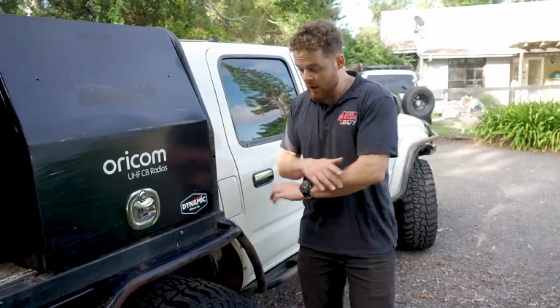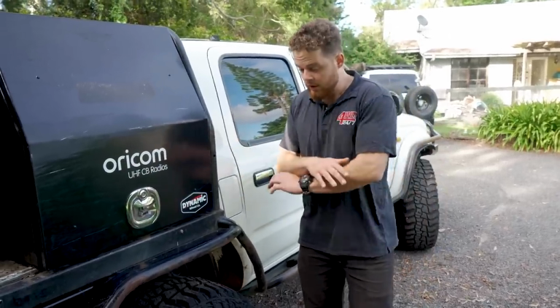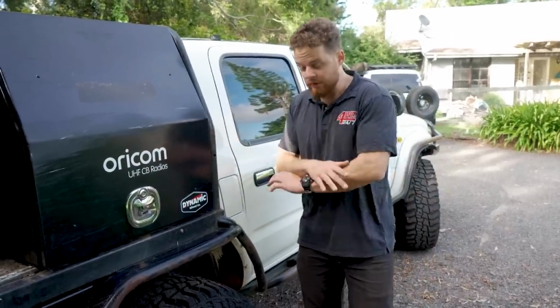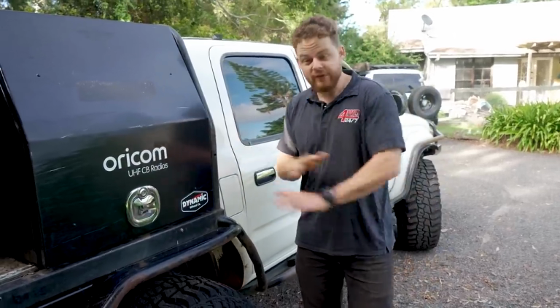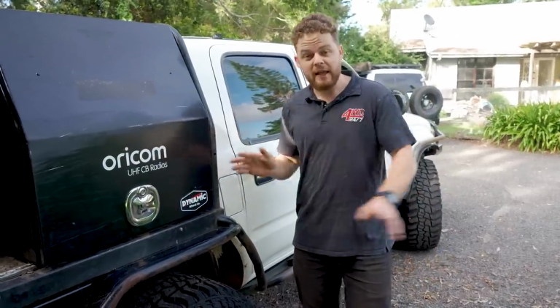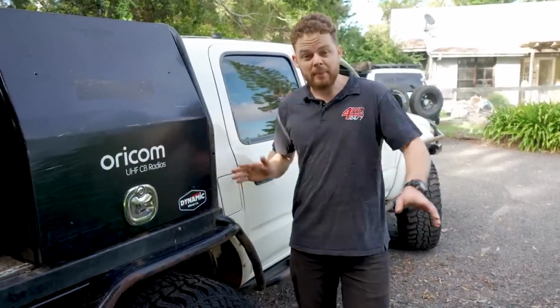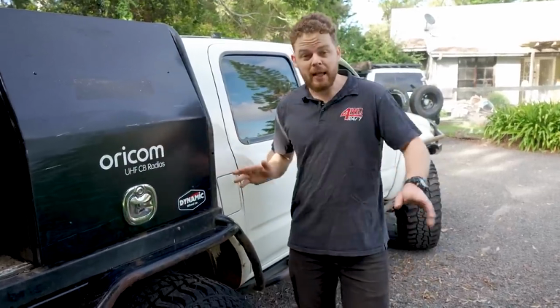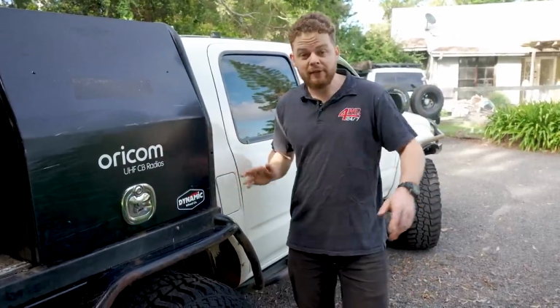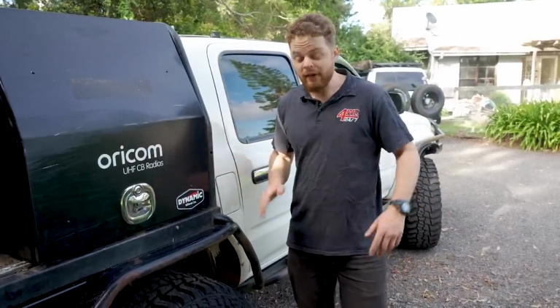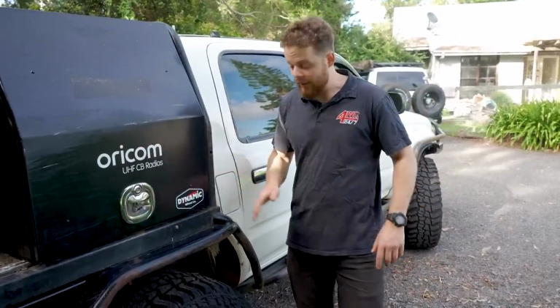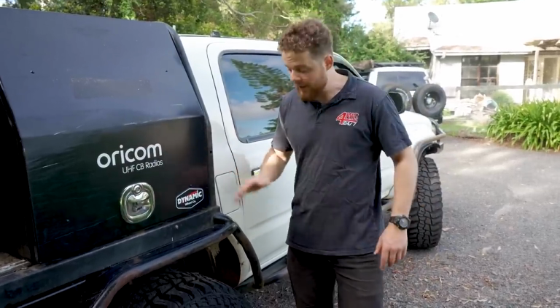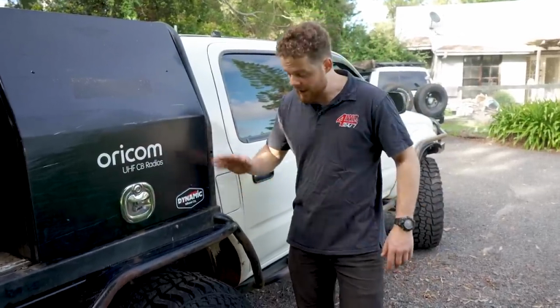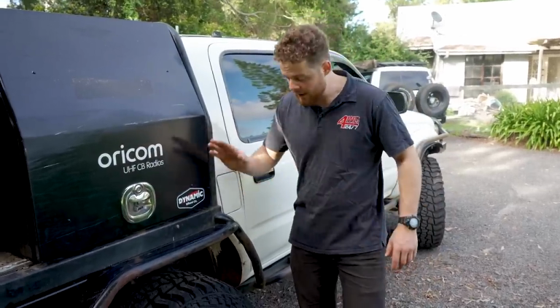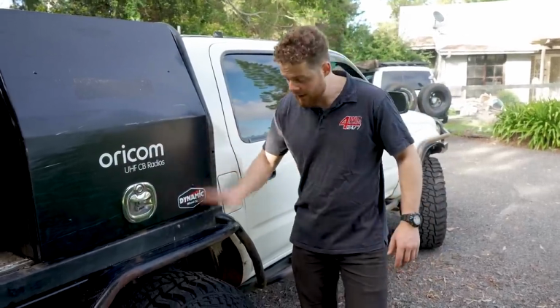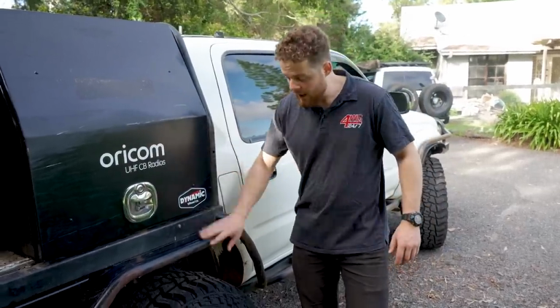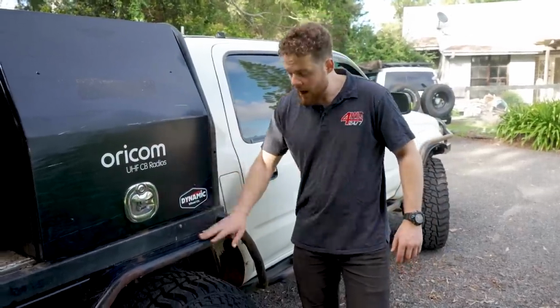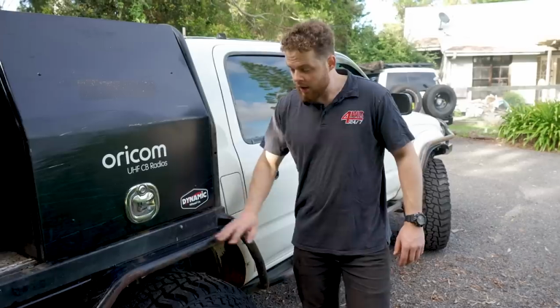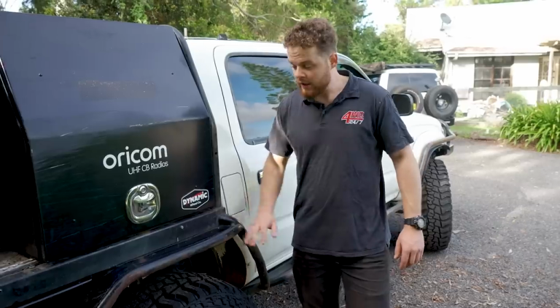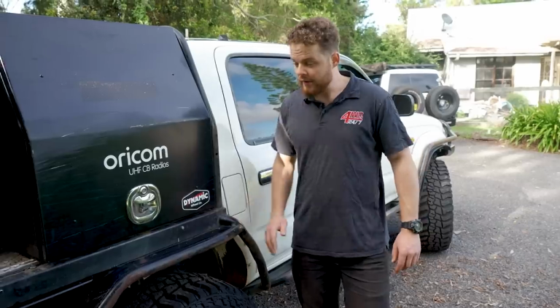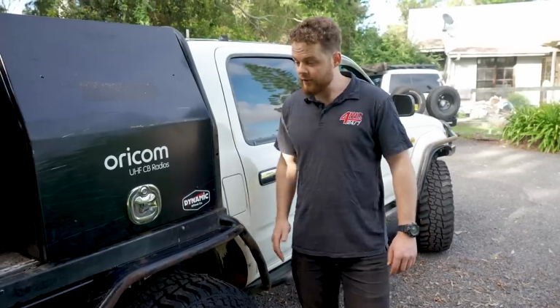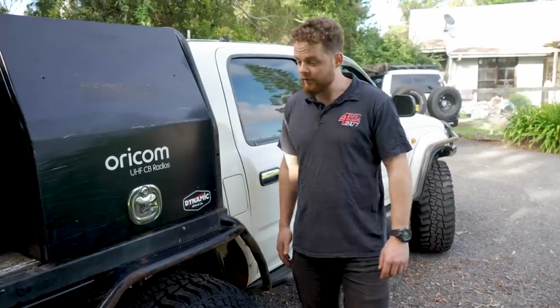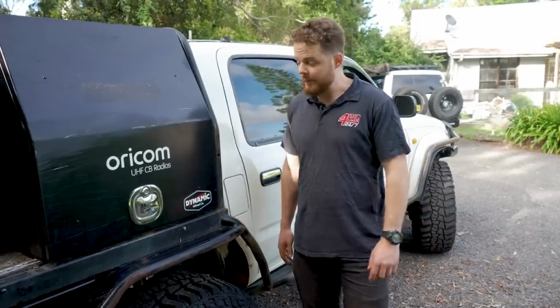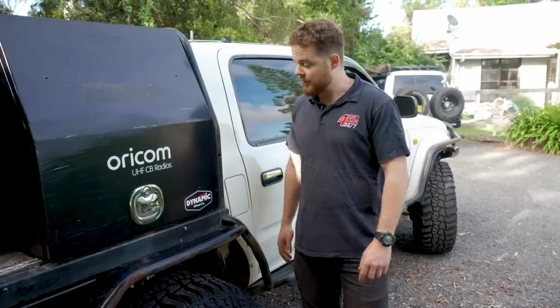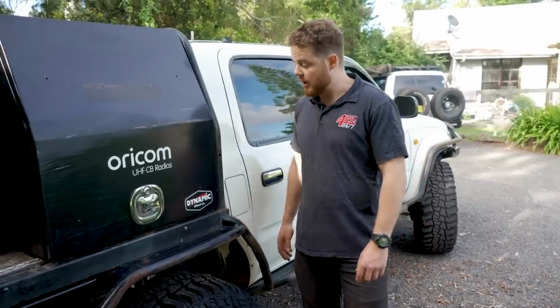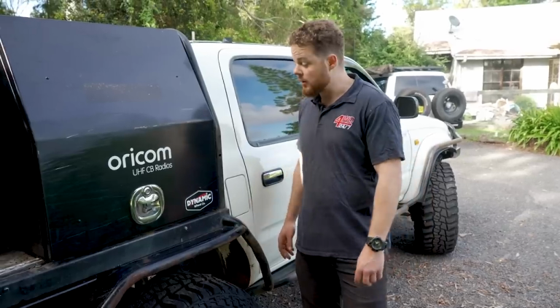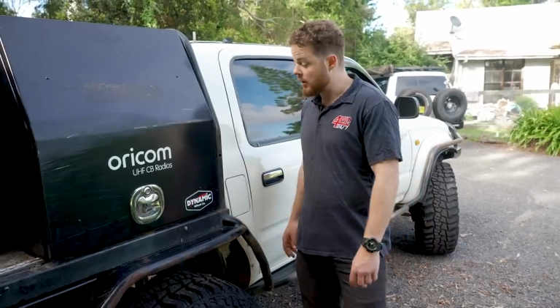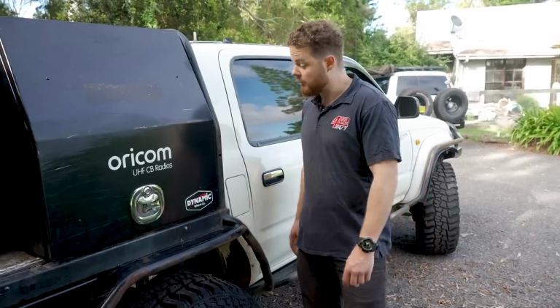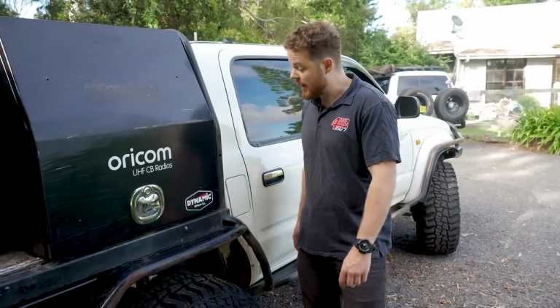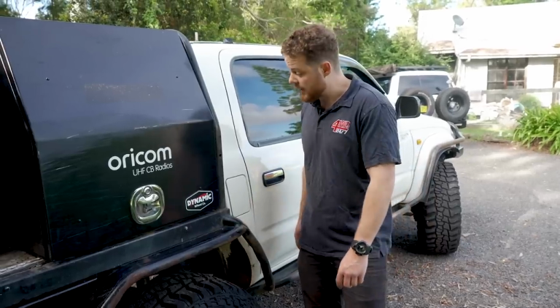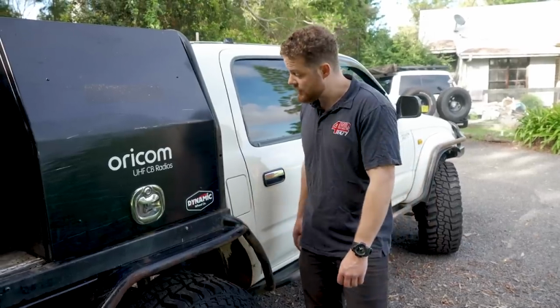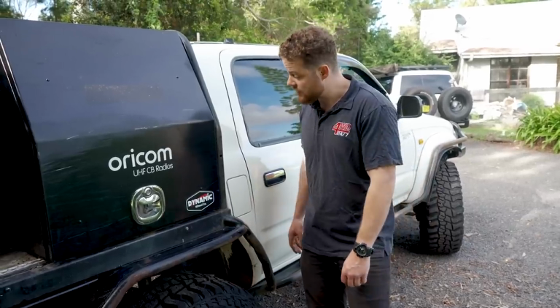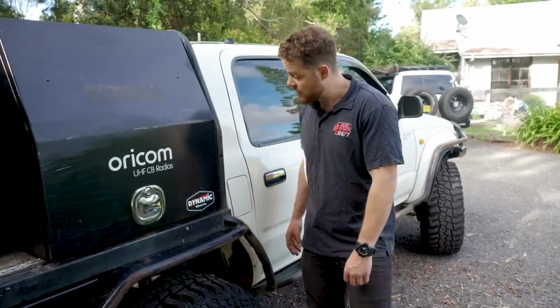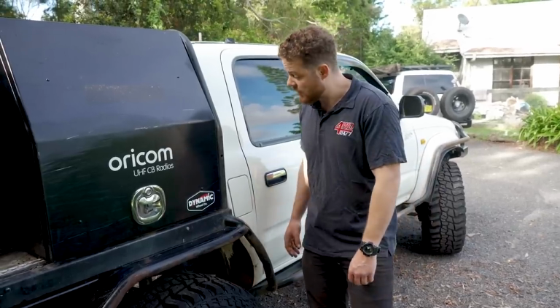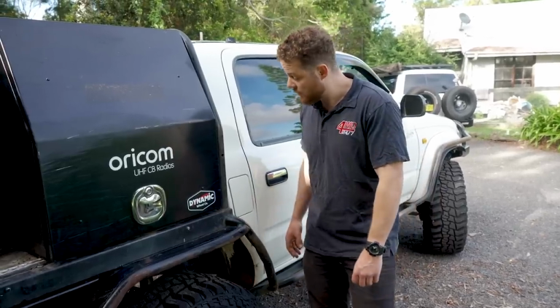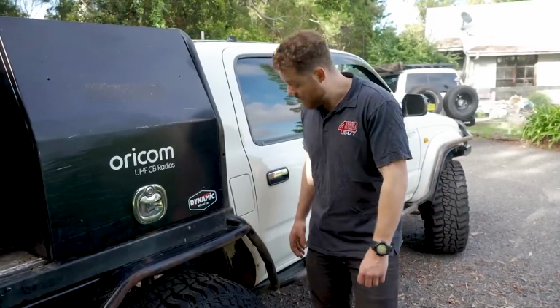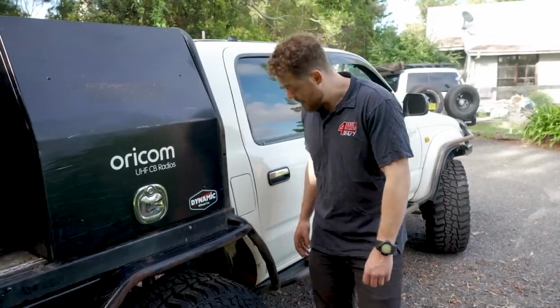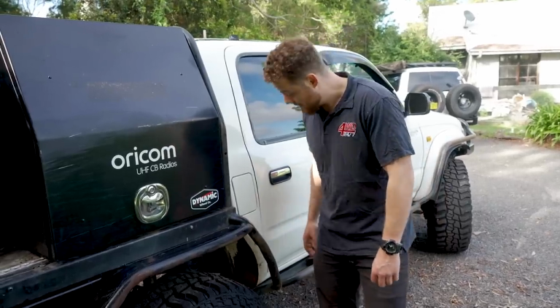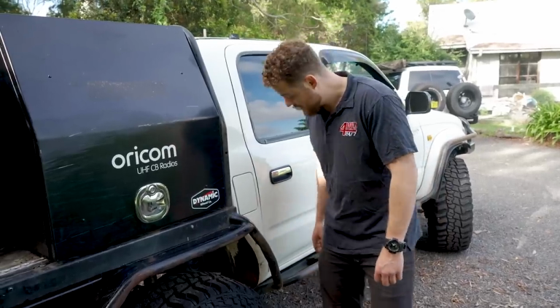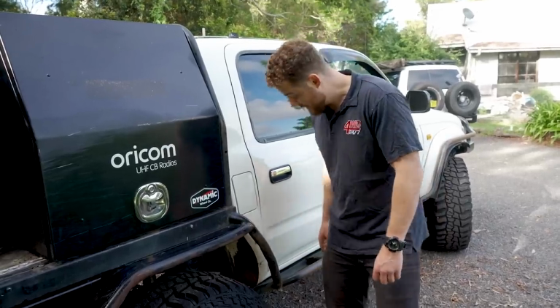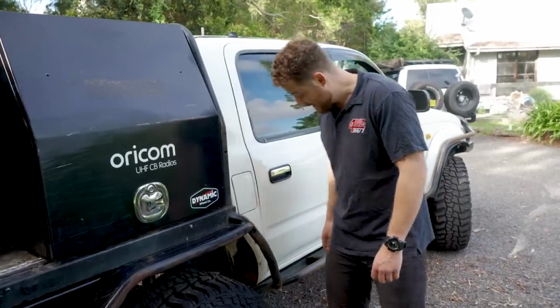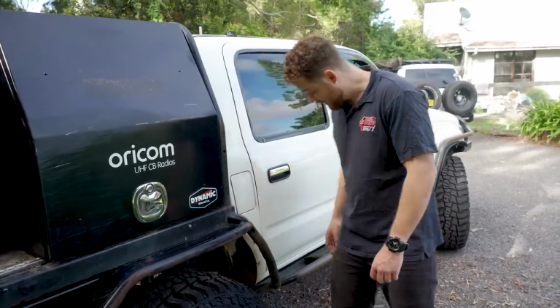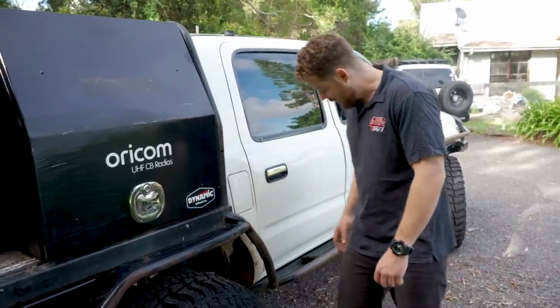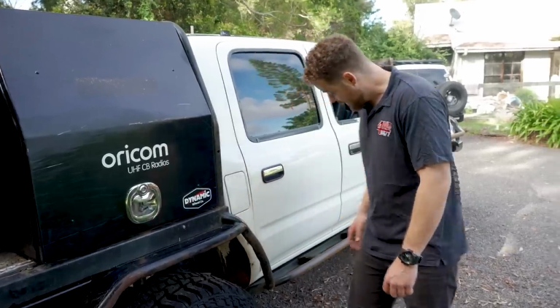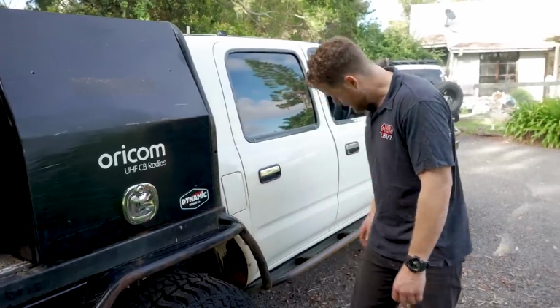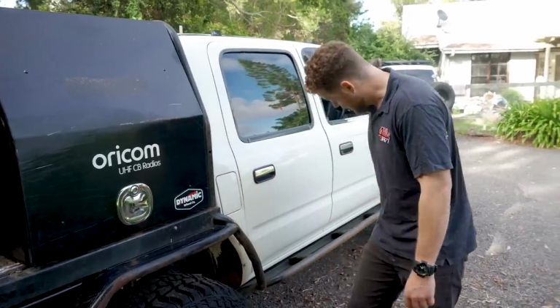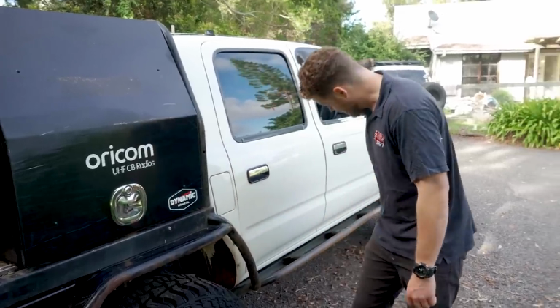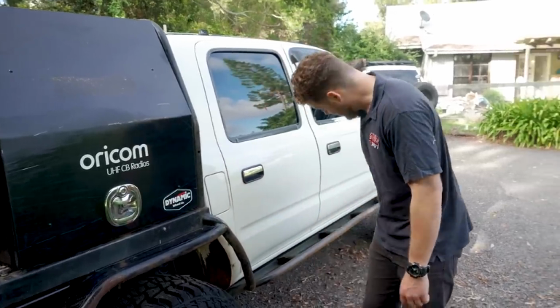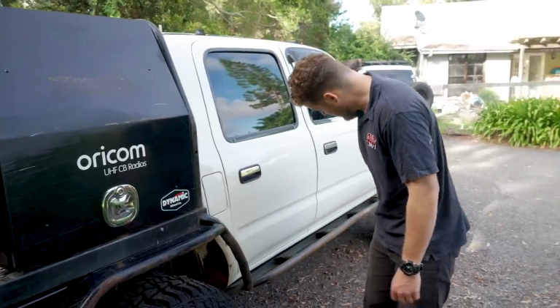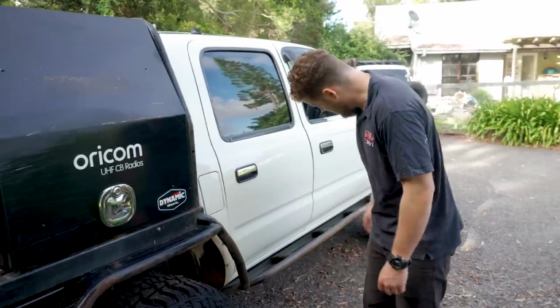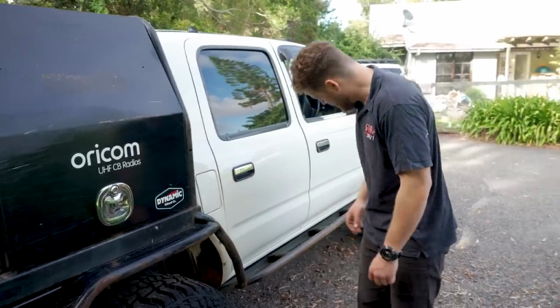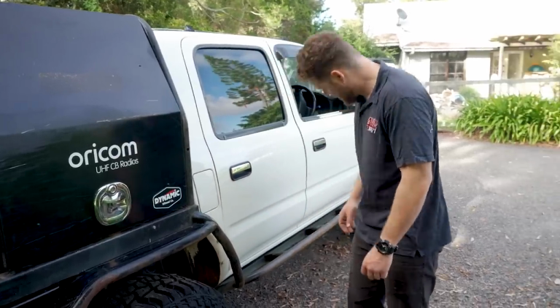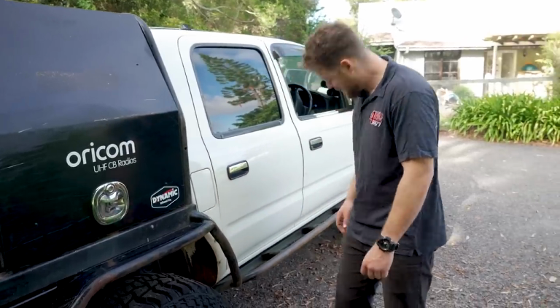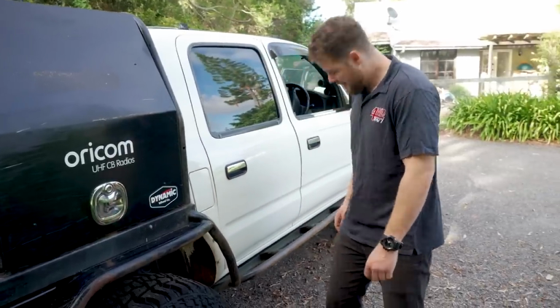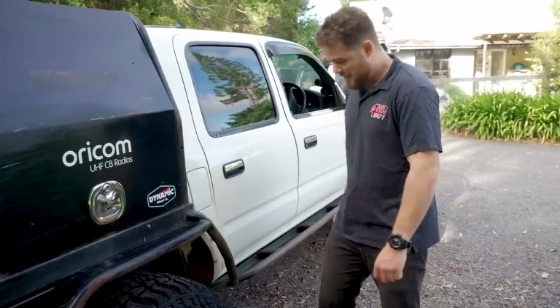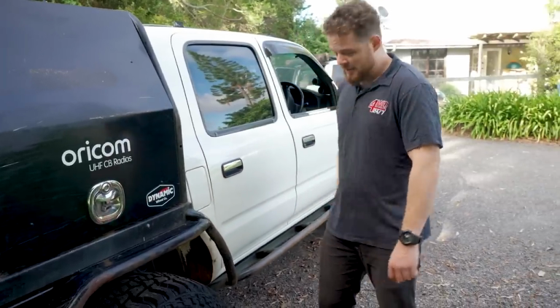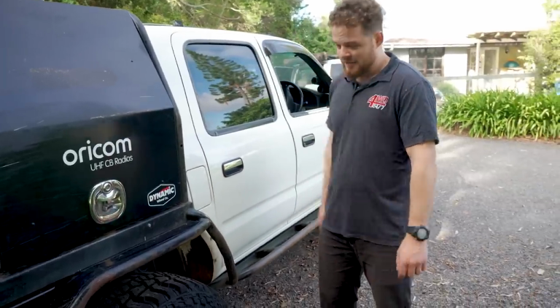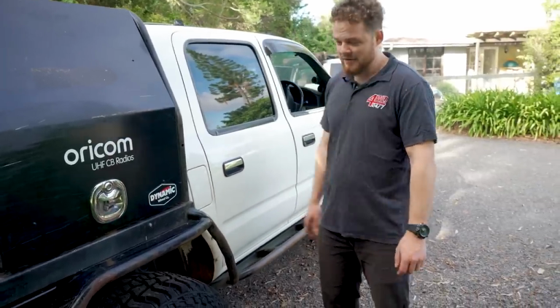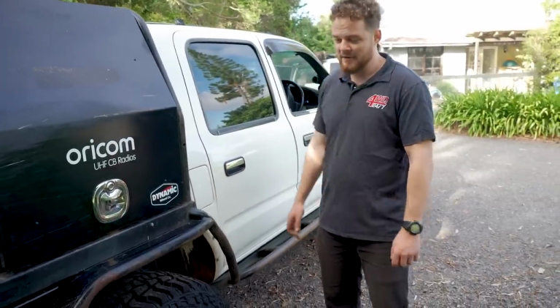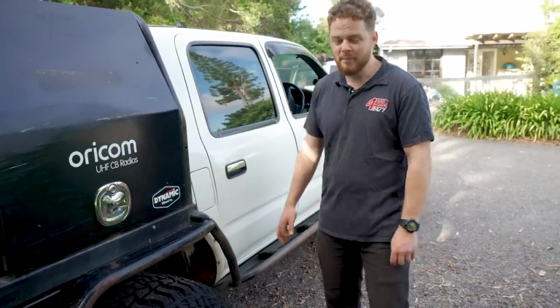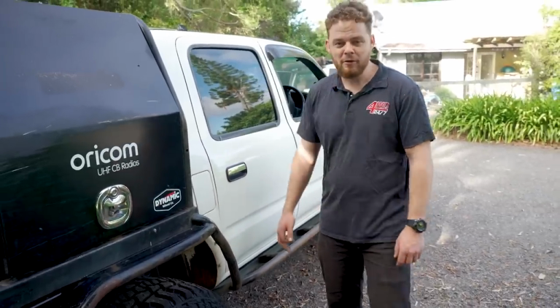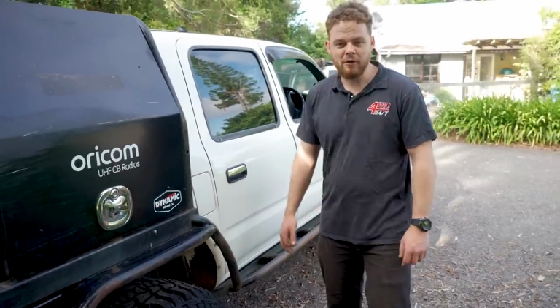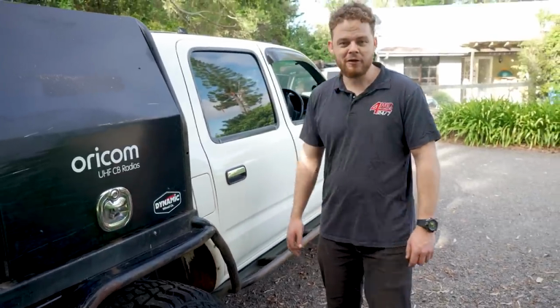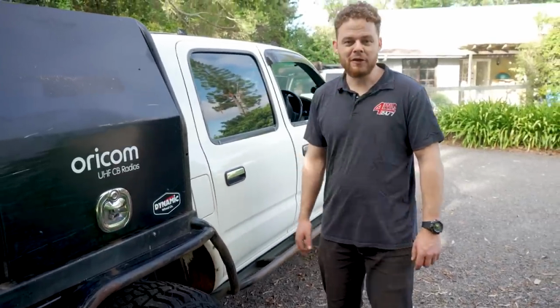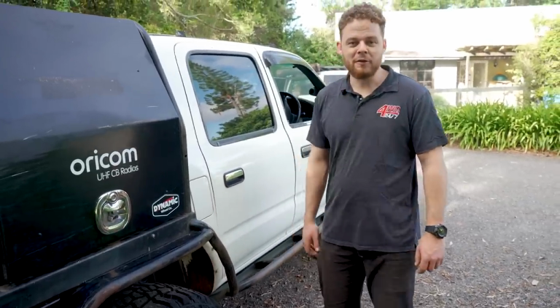I'm going to sandblast it and then give it a Raptor coat. I reckon she's going to look much better than this, because poor old girl.